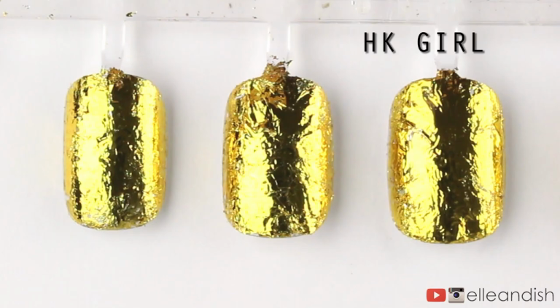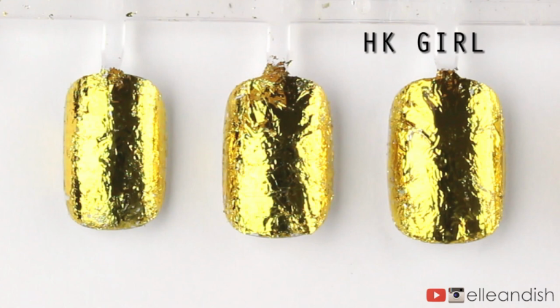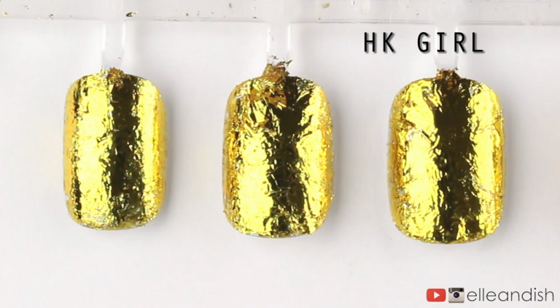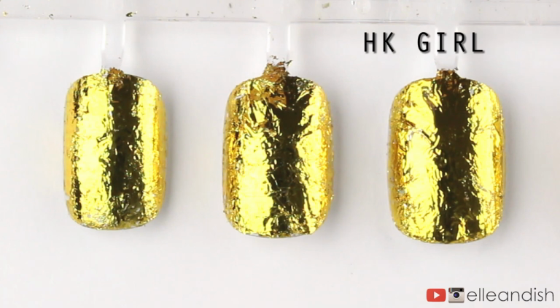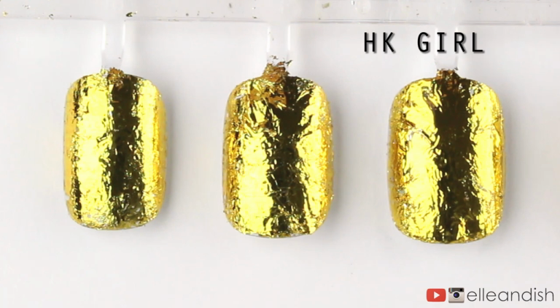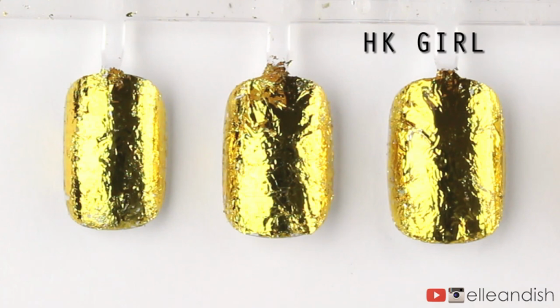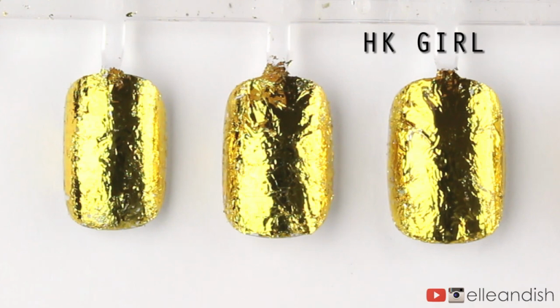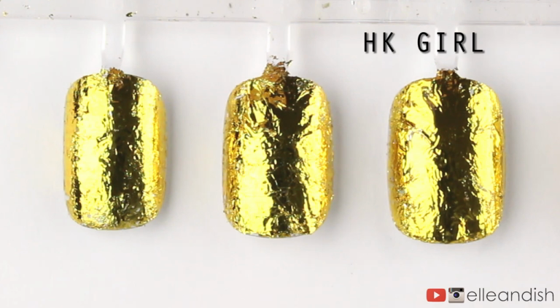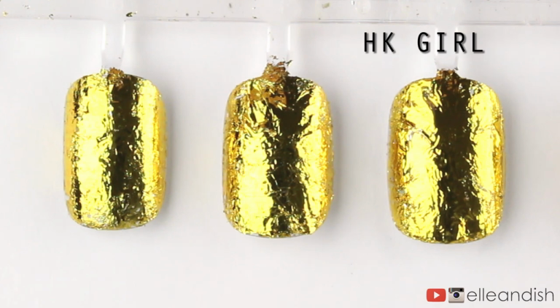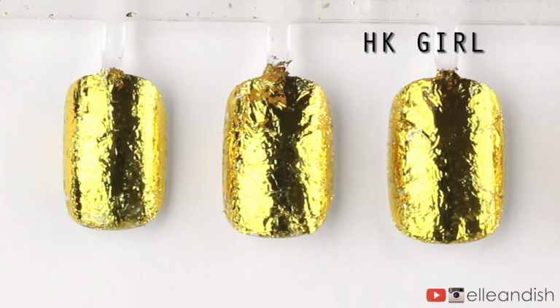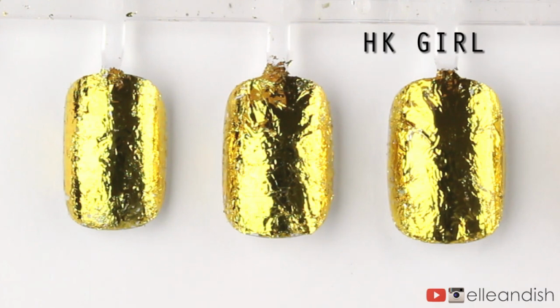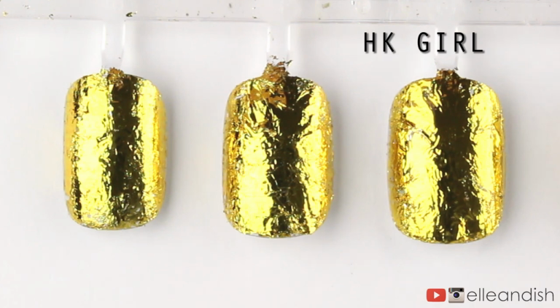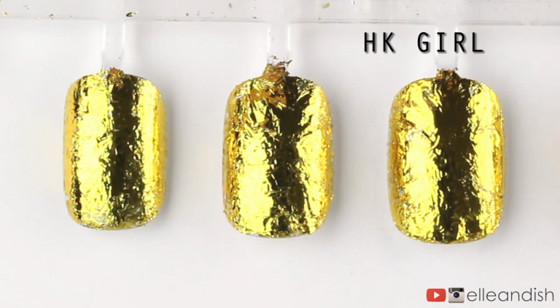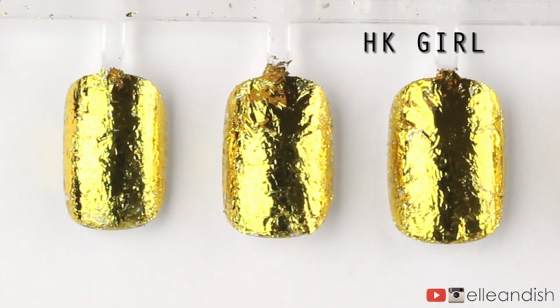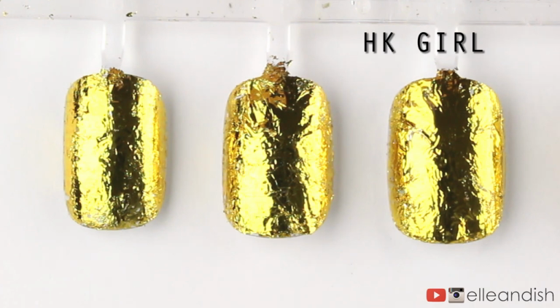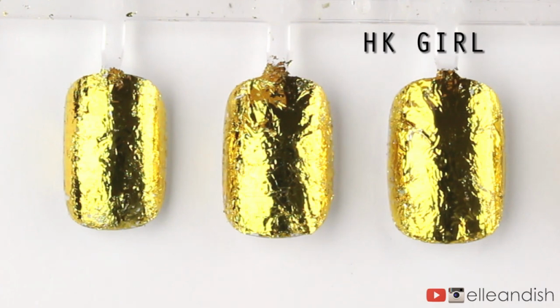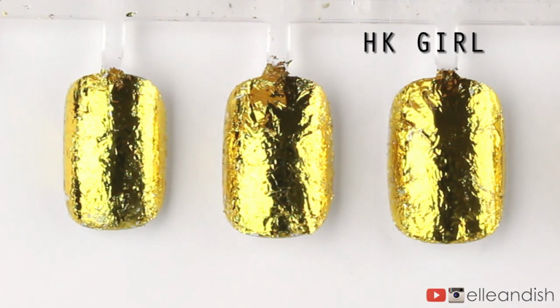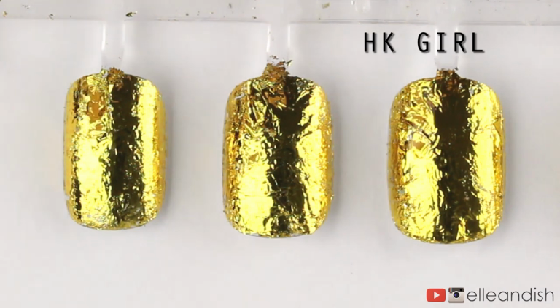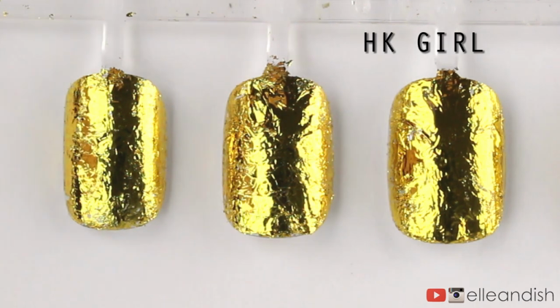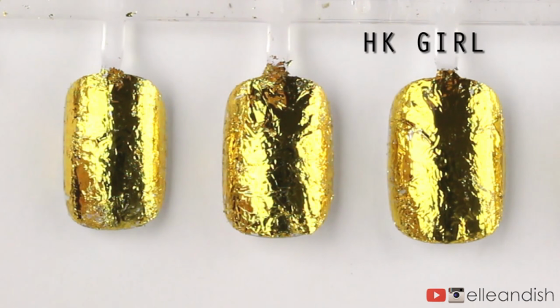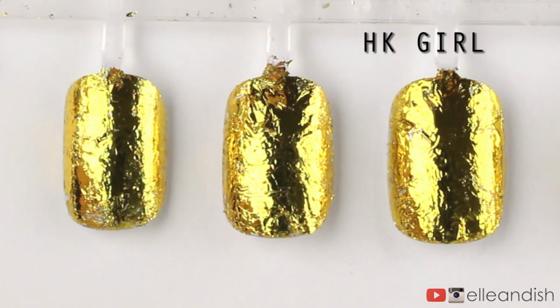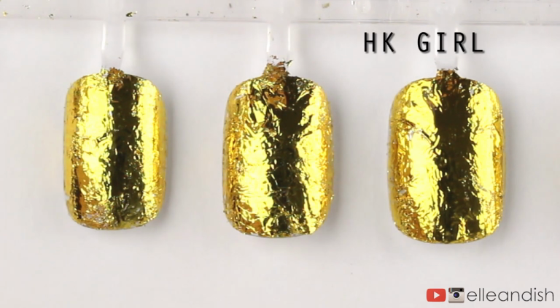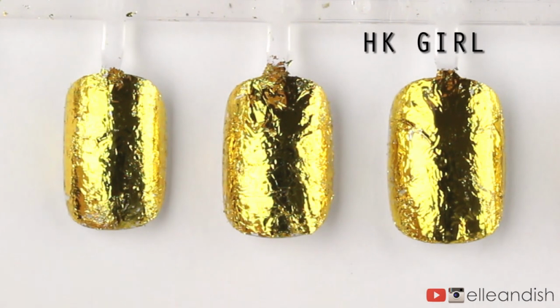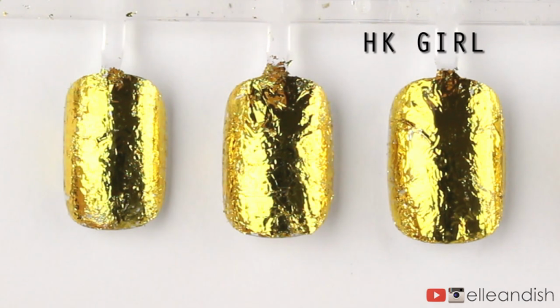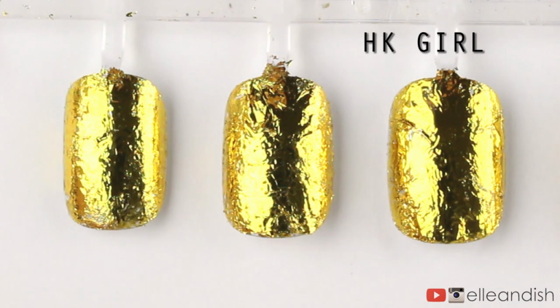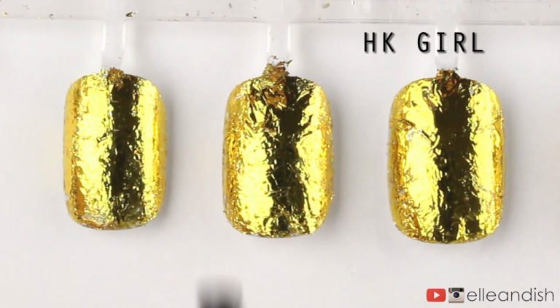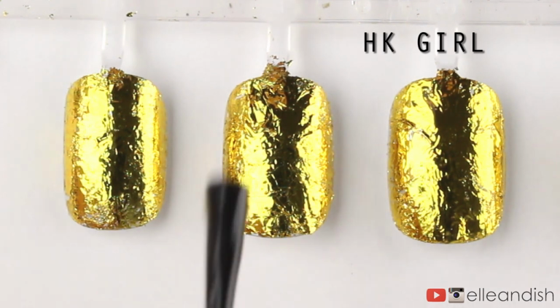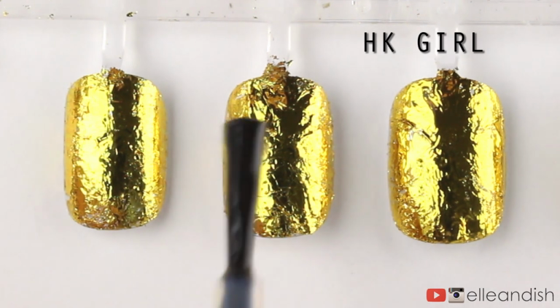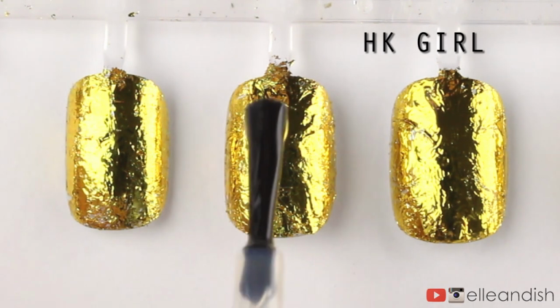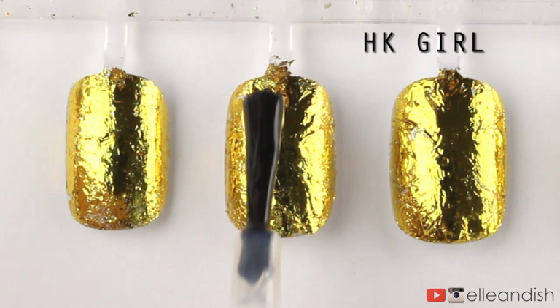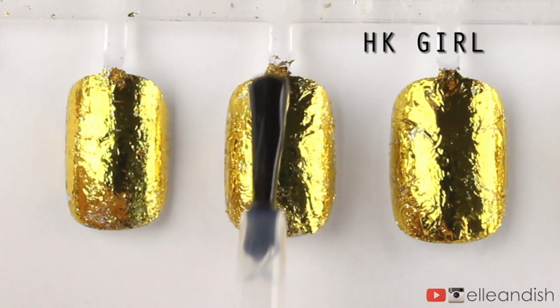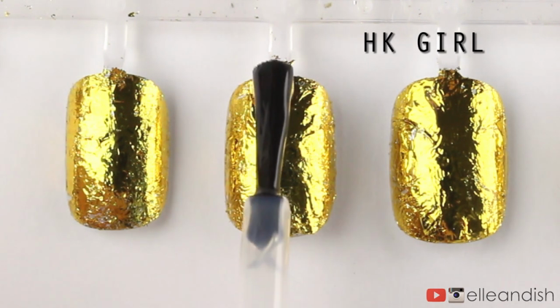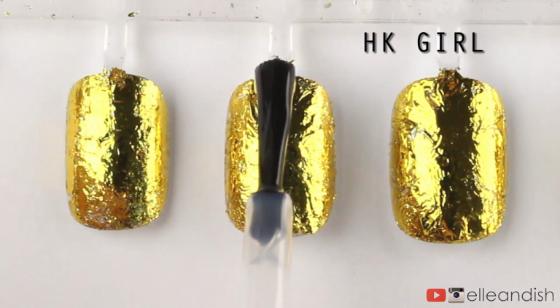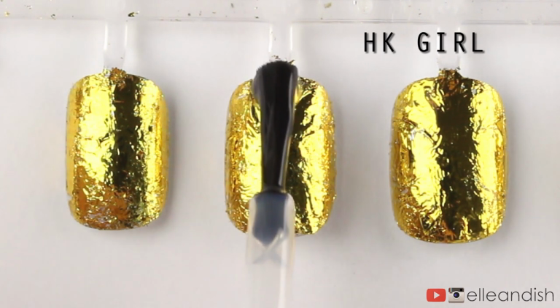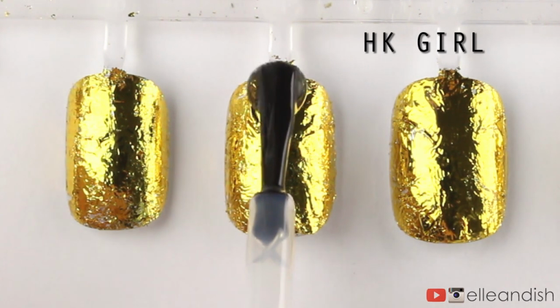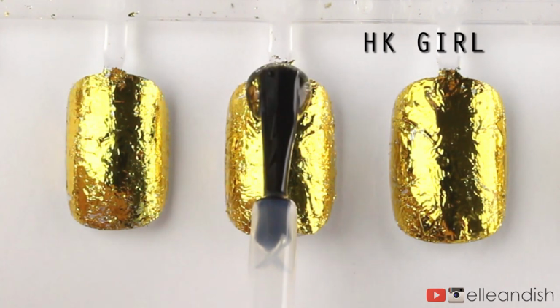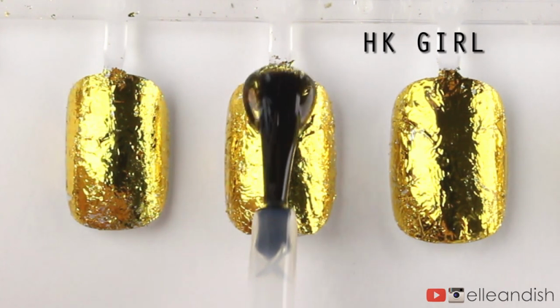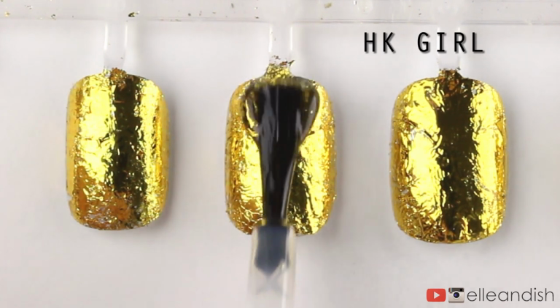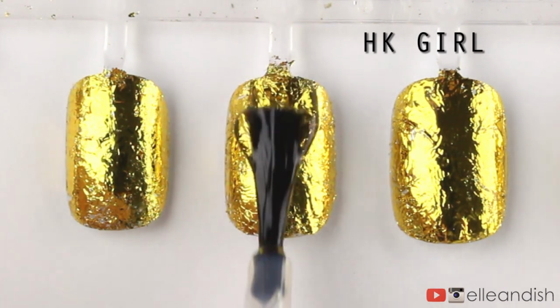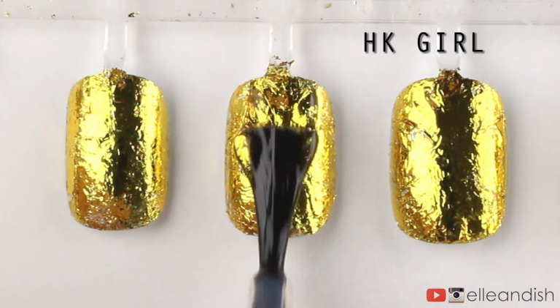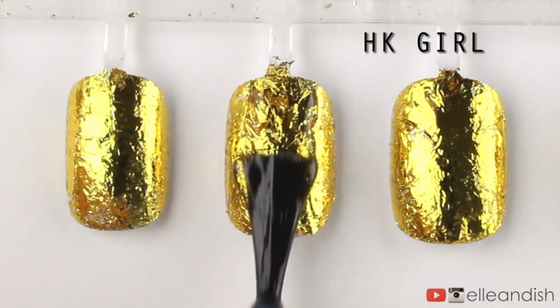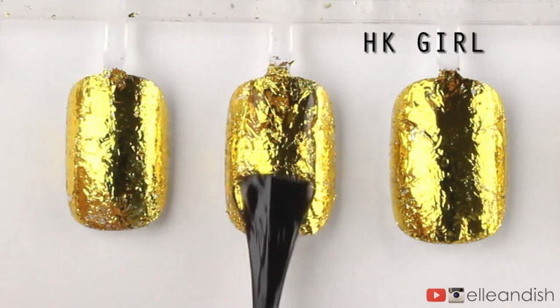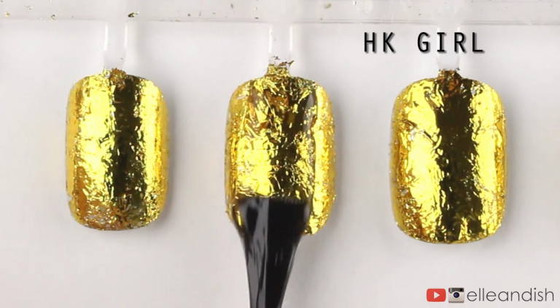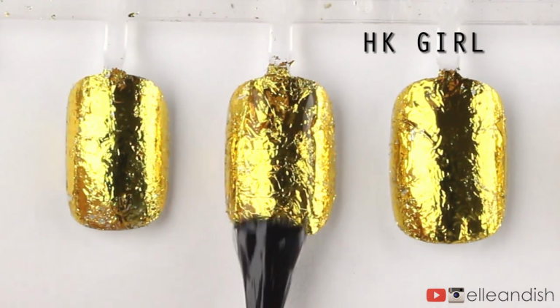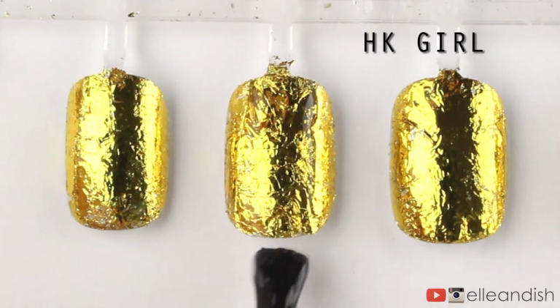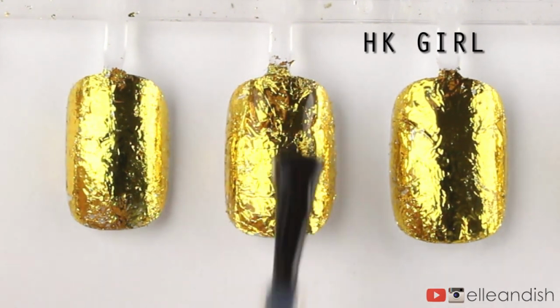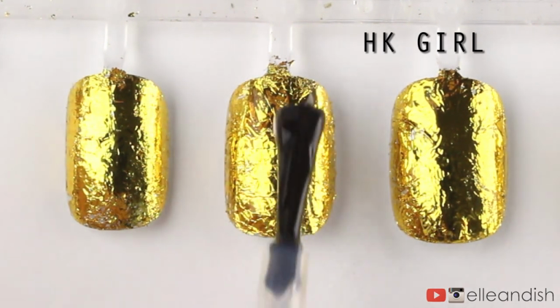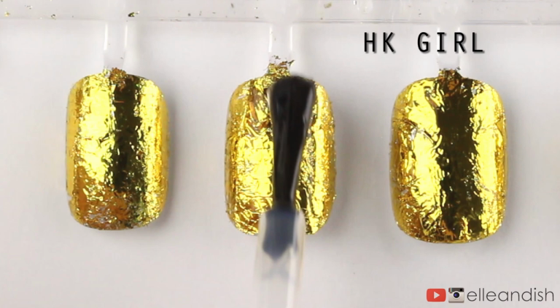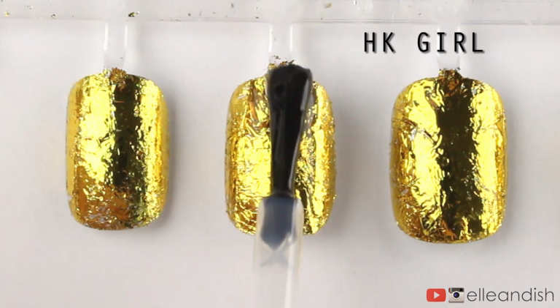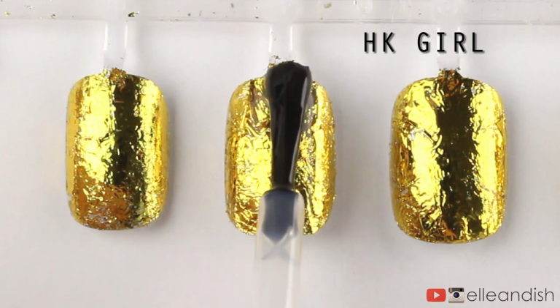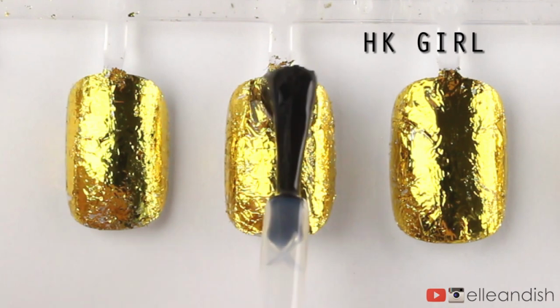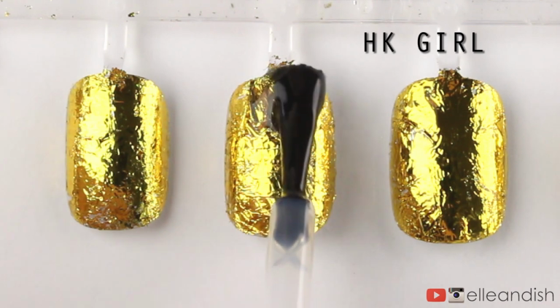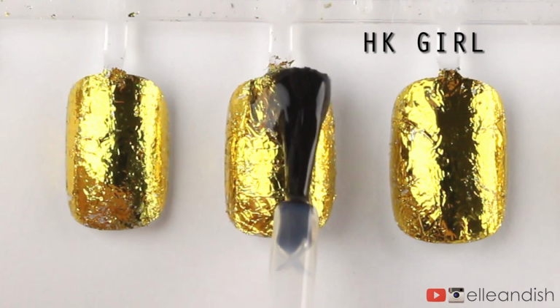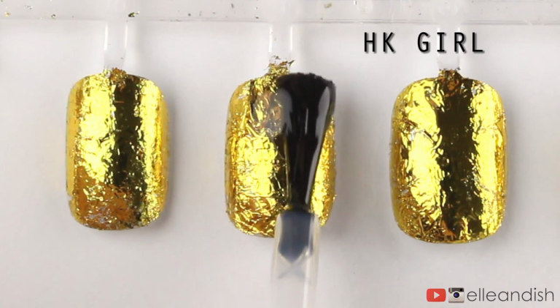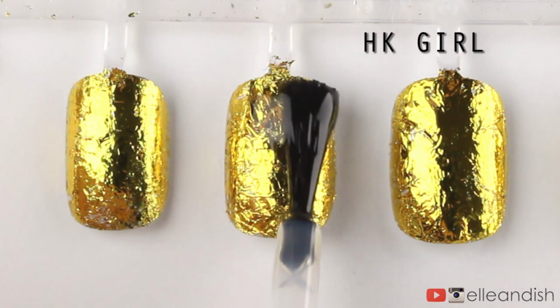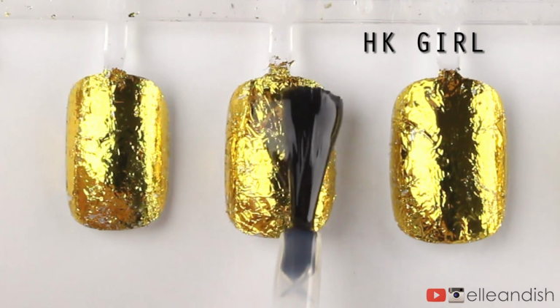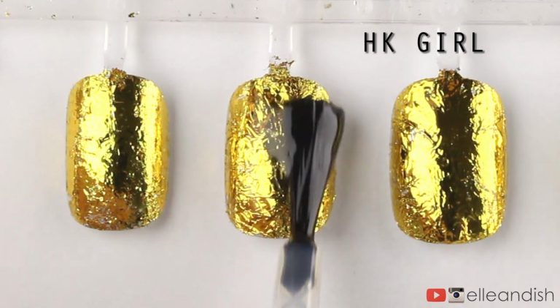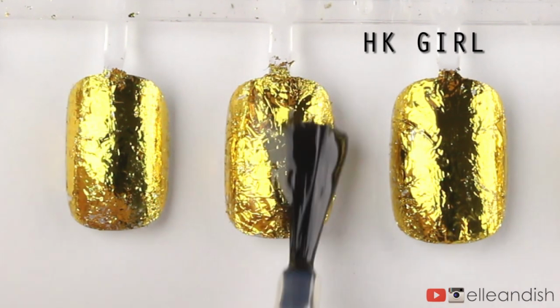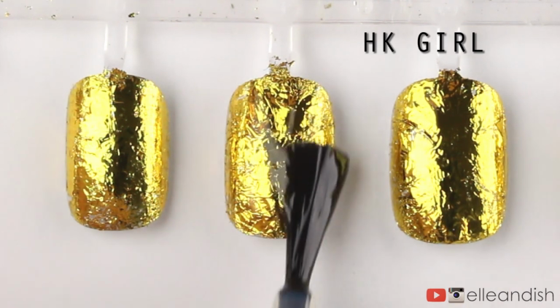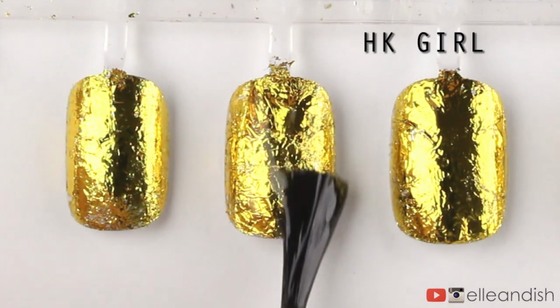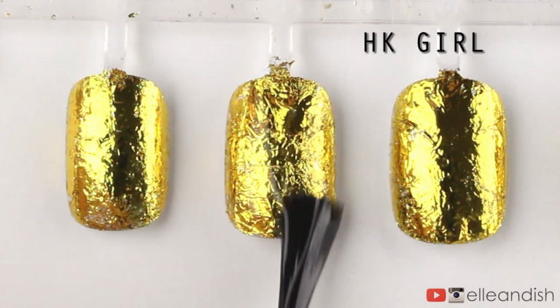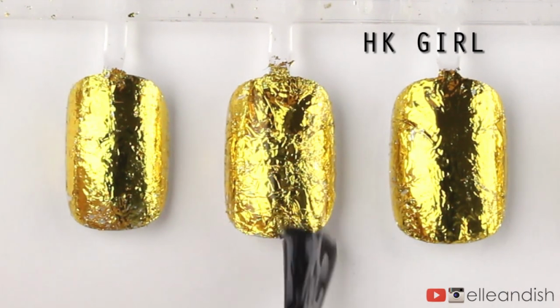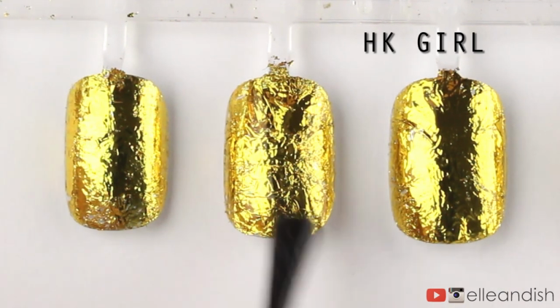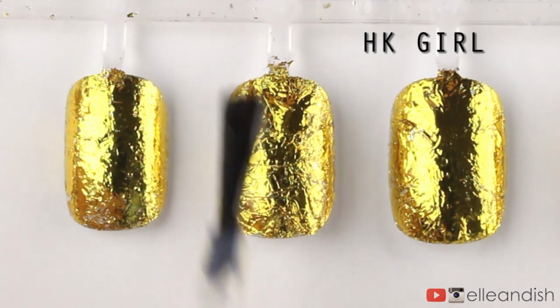The fourth top coat on the list is HK Girl Glisten and Glow. We're getting a real intense crackle effect with this one.